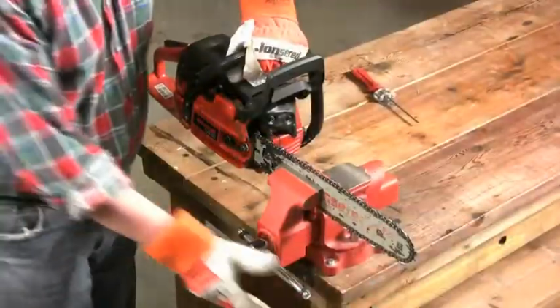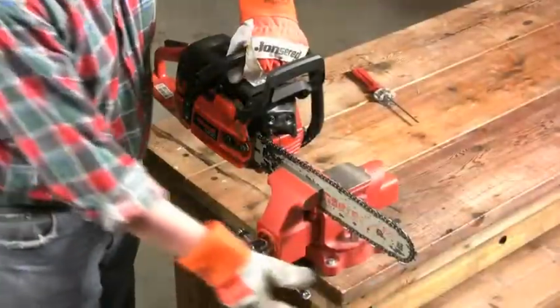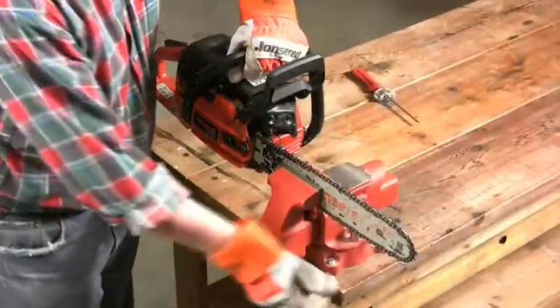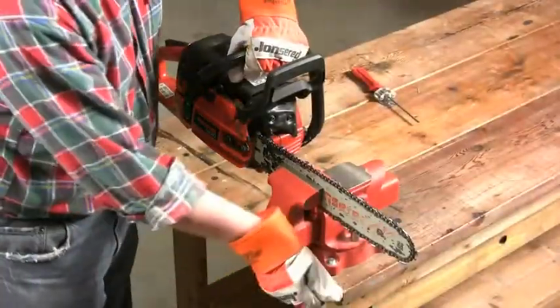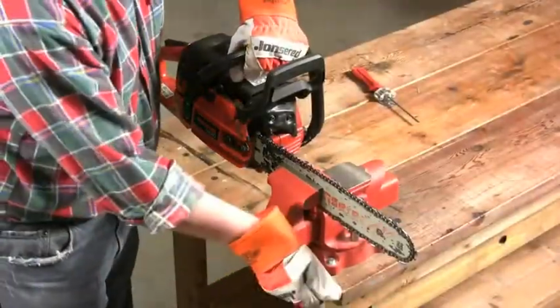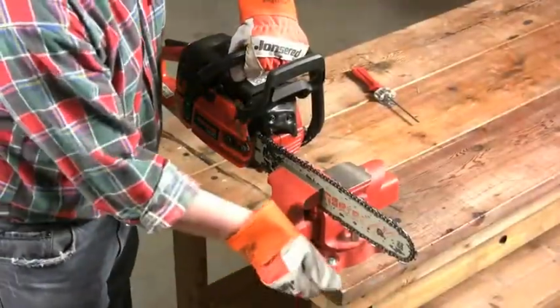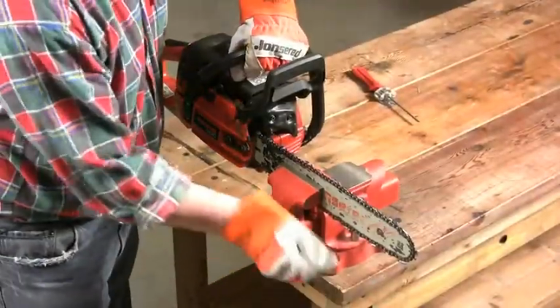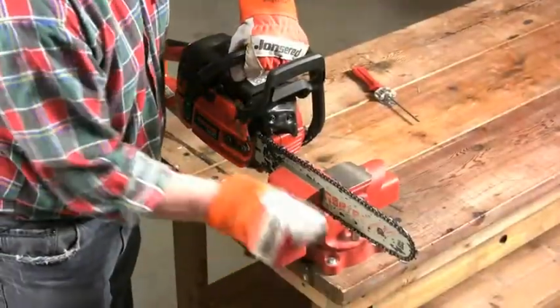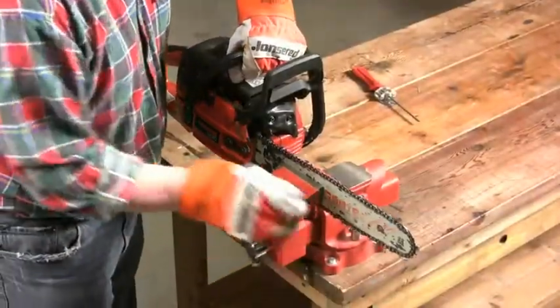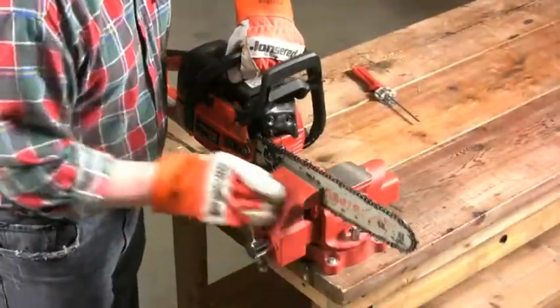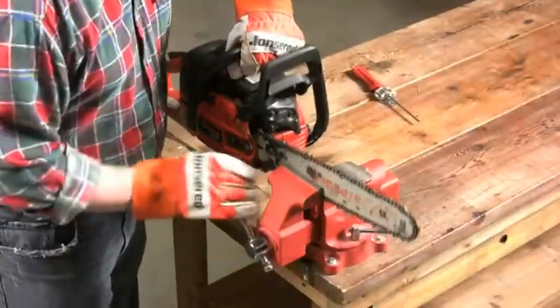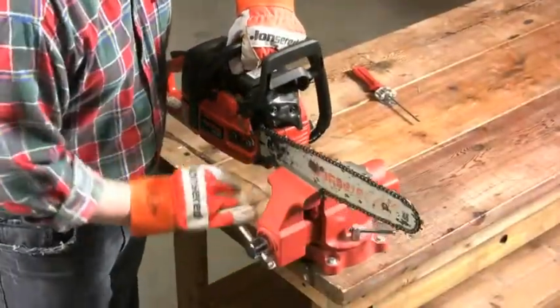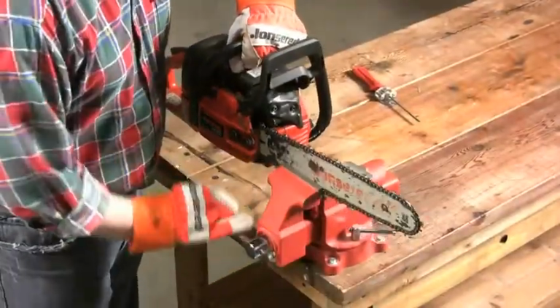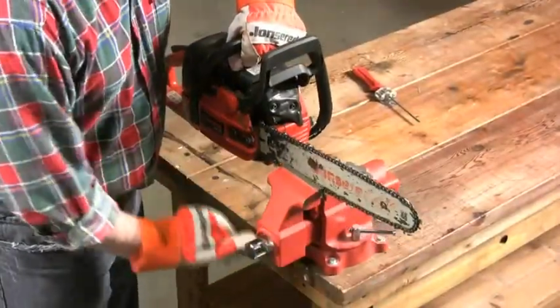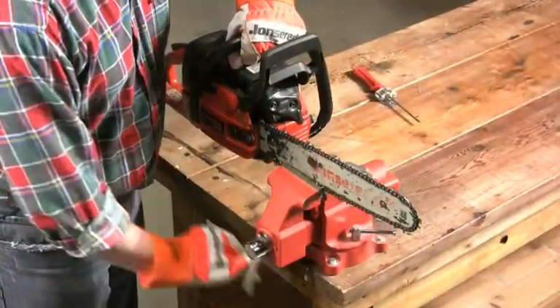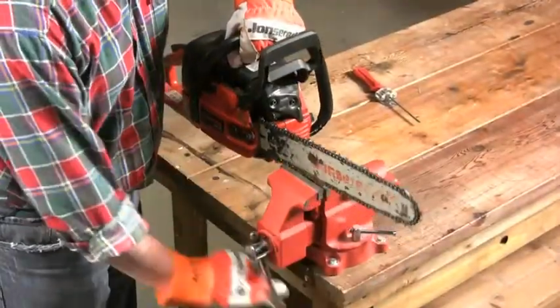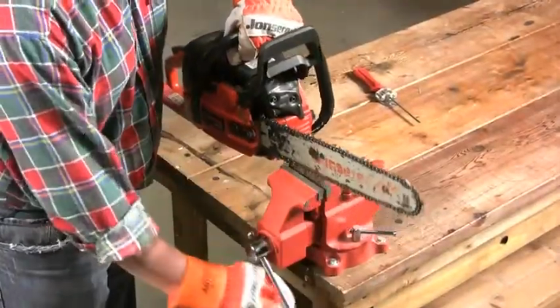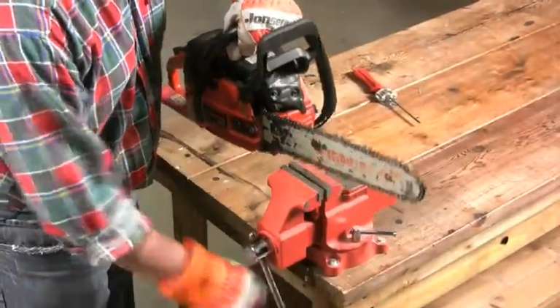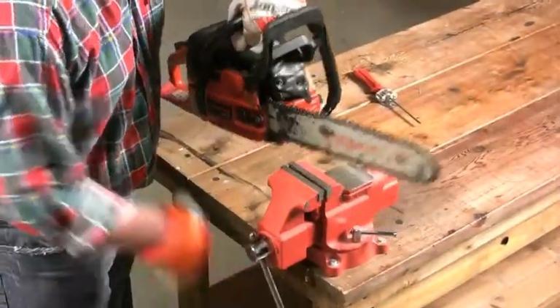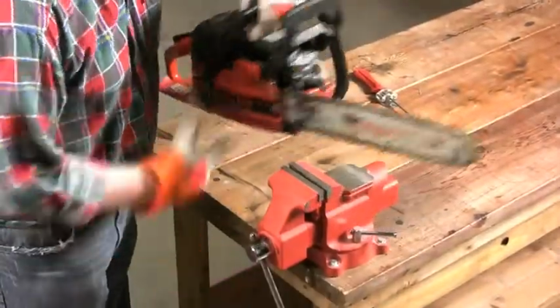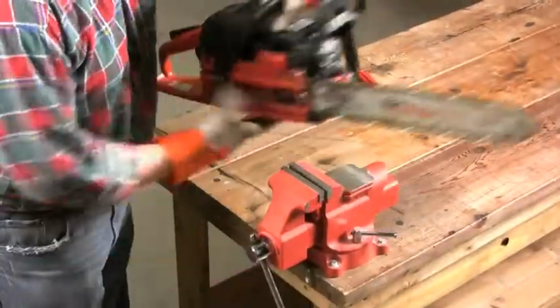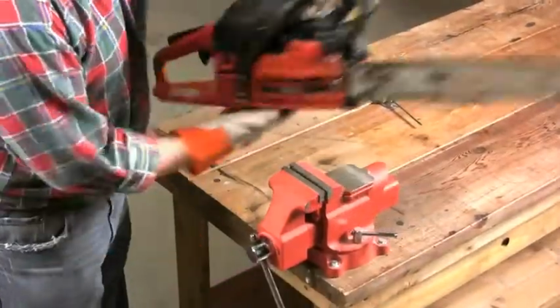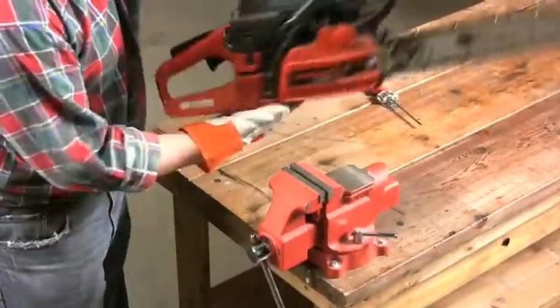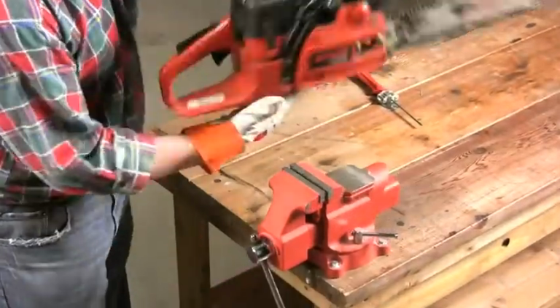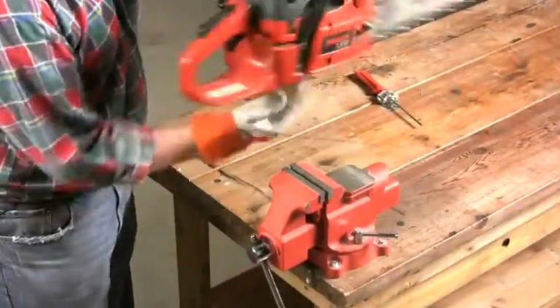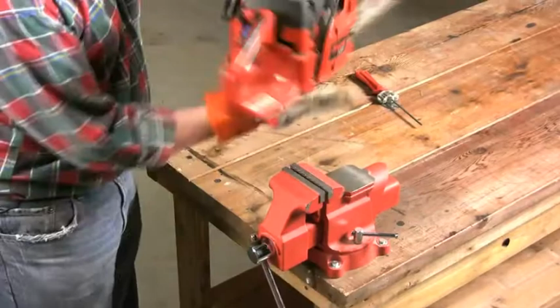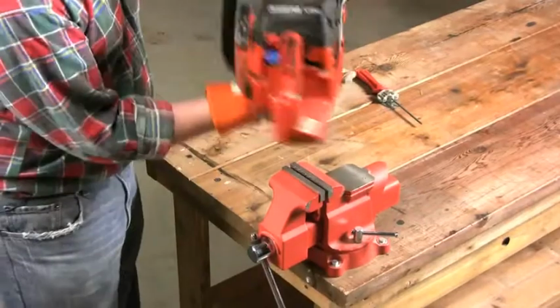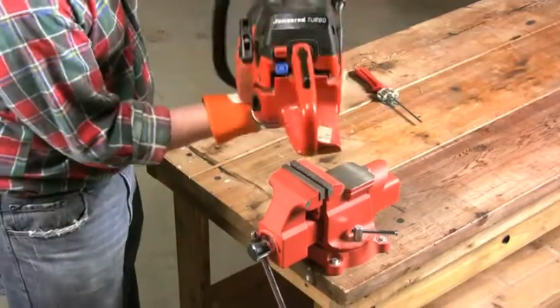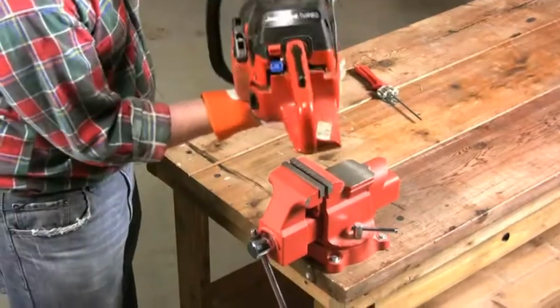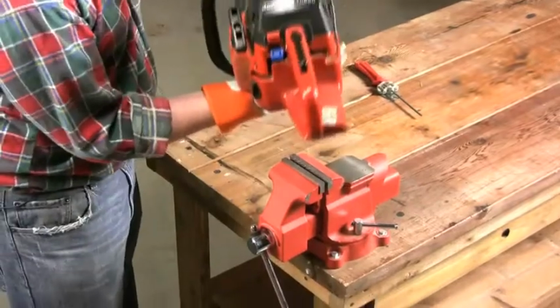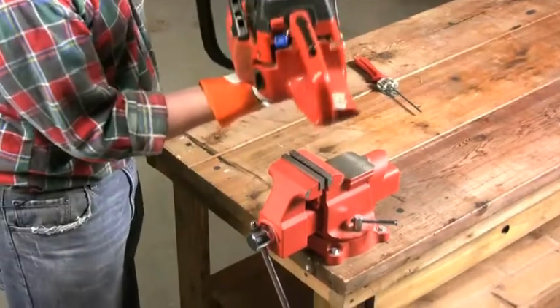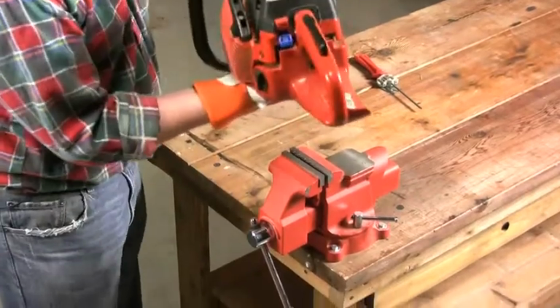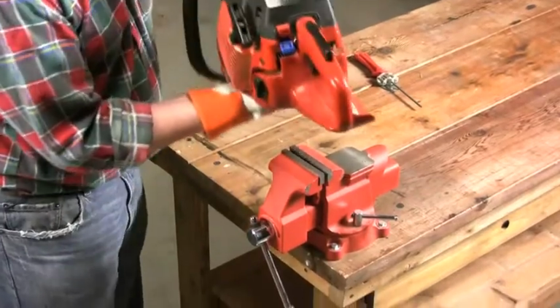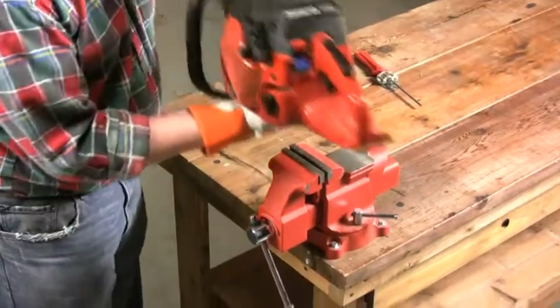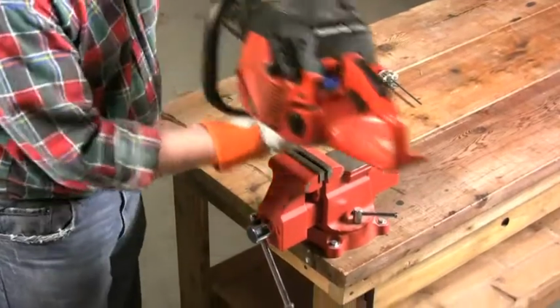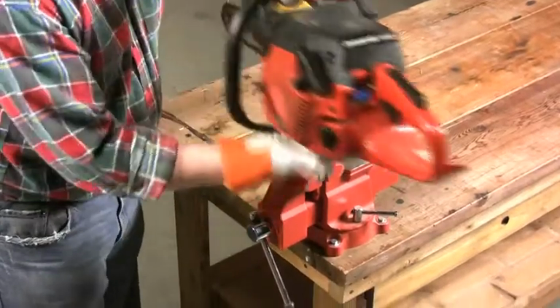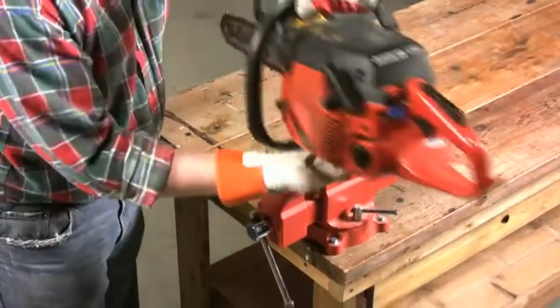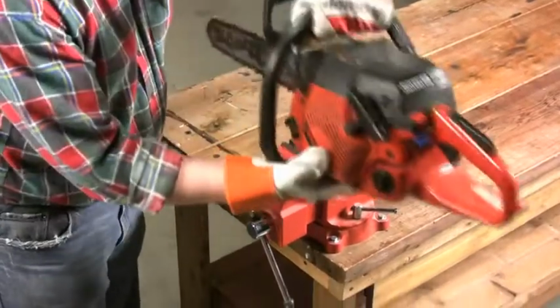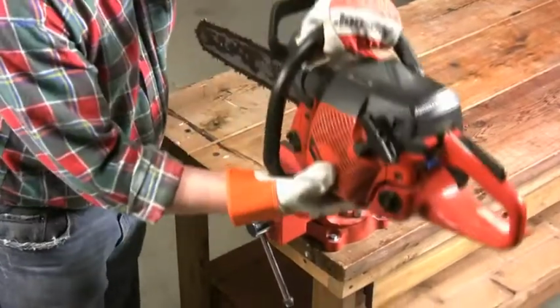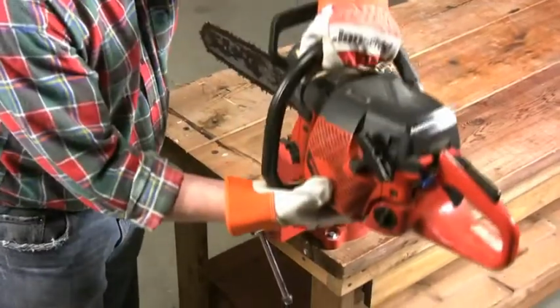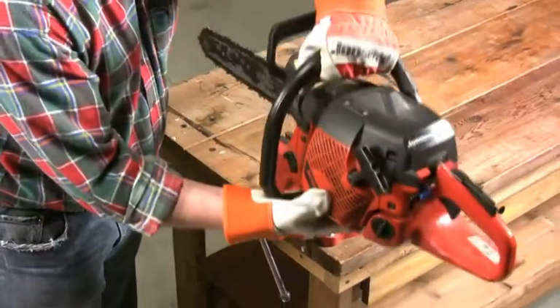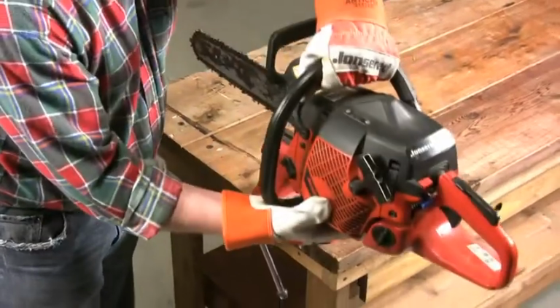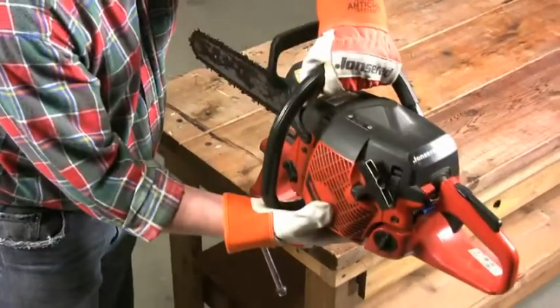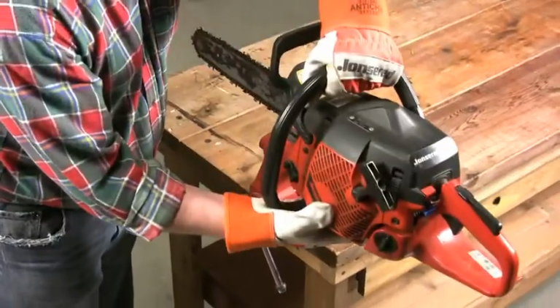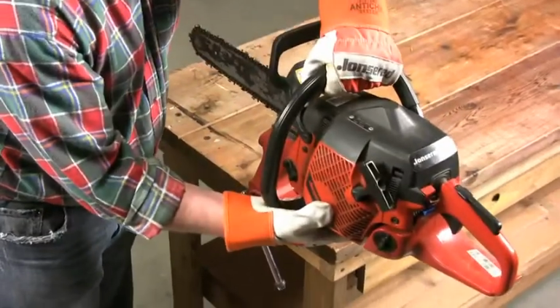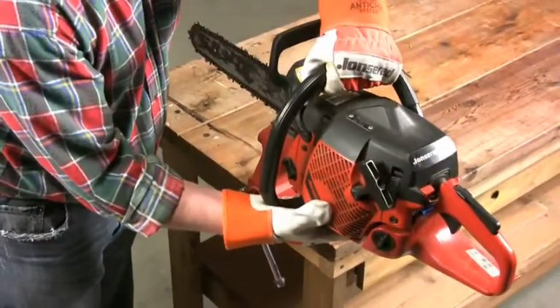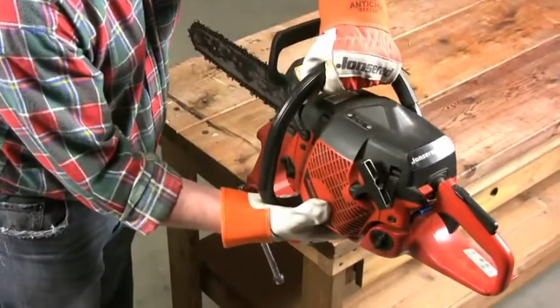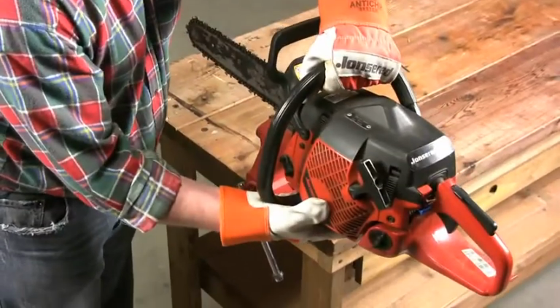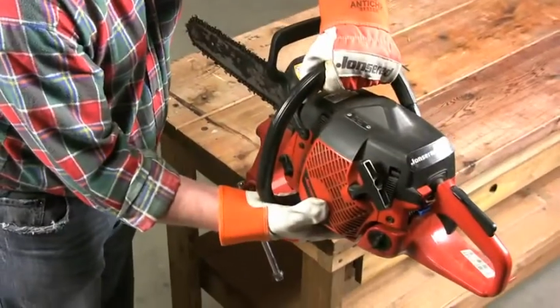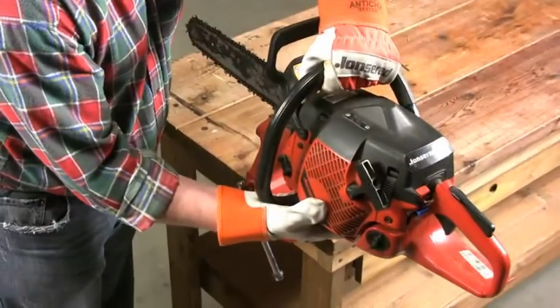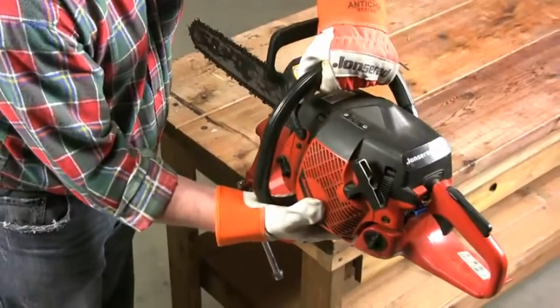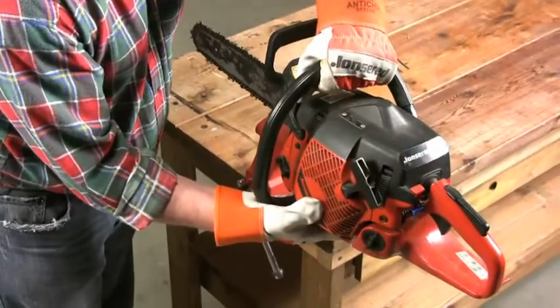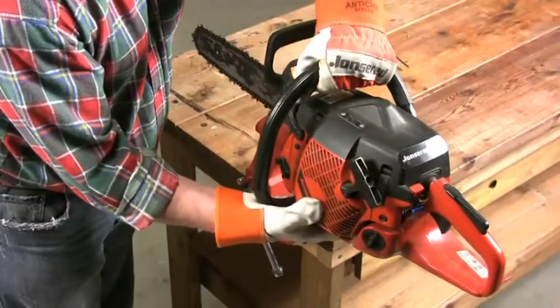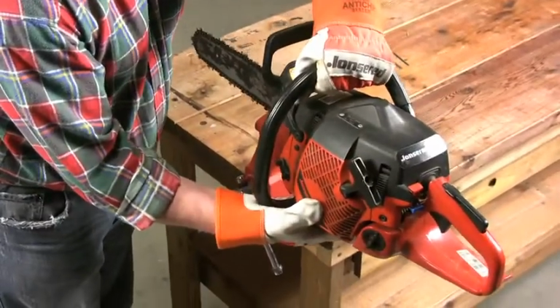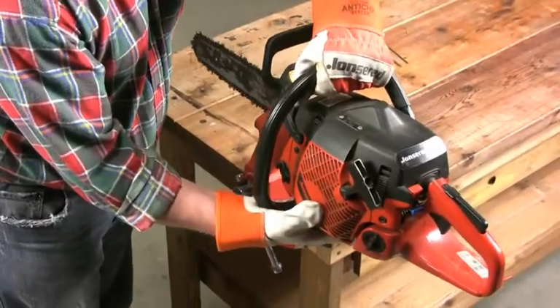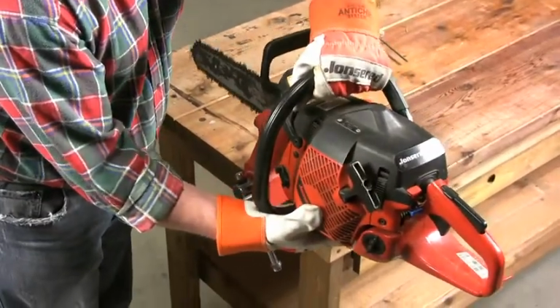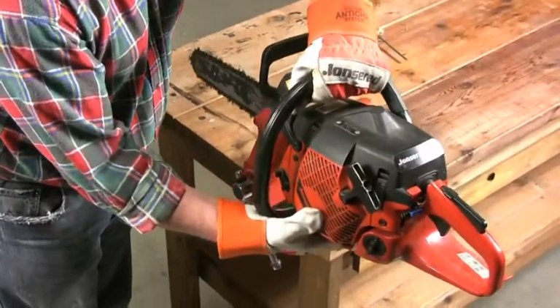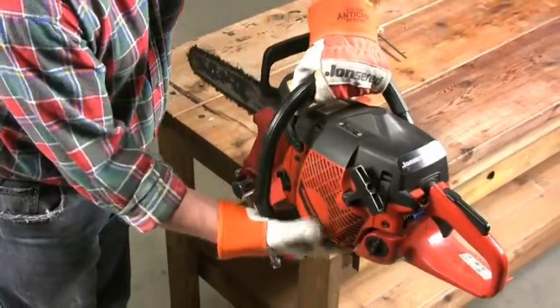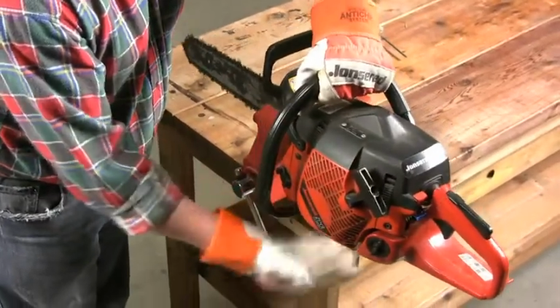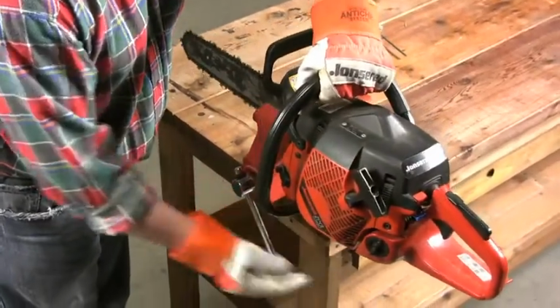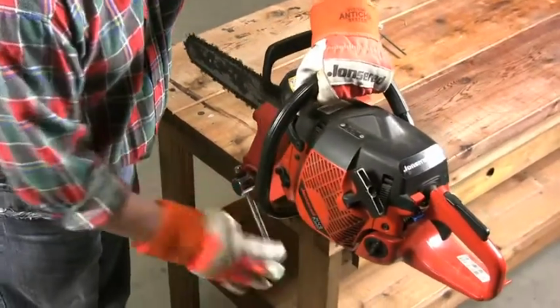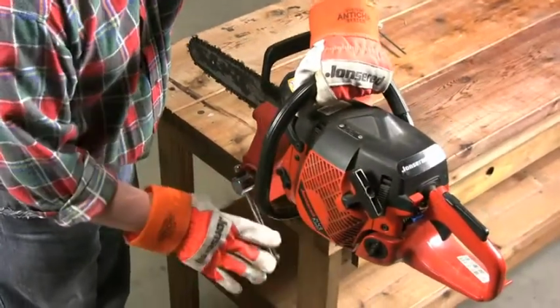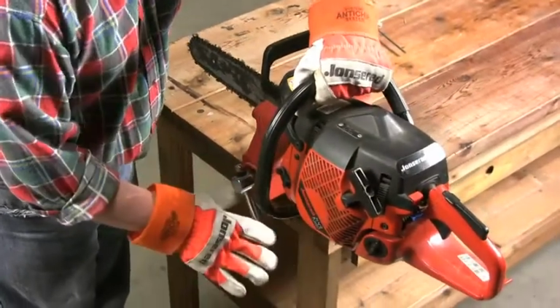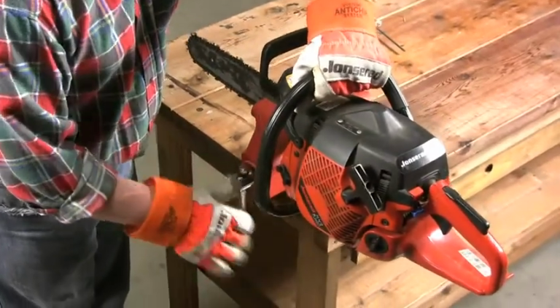When you're through with the cutters on one side of the chain, flip the saw around so you can sharpen the cutters on the other side of the chain.